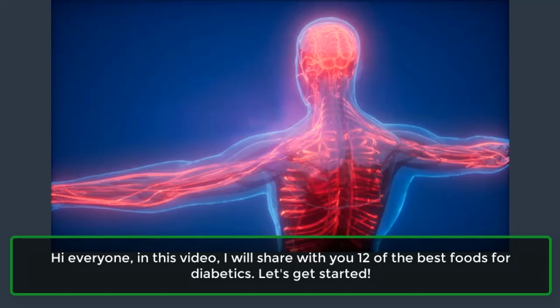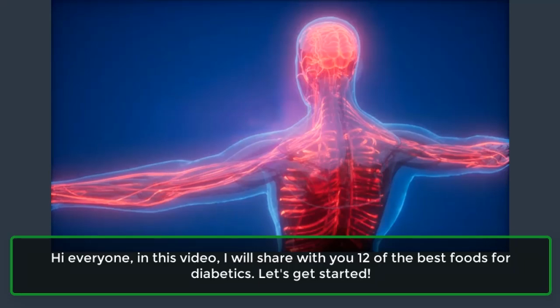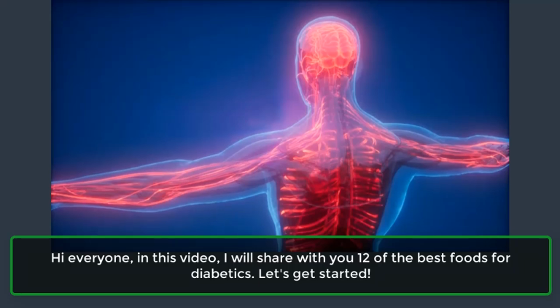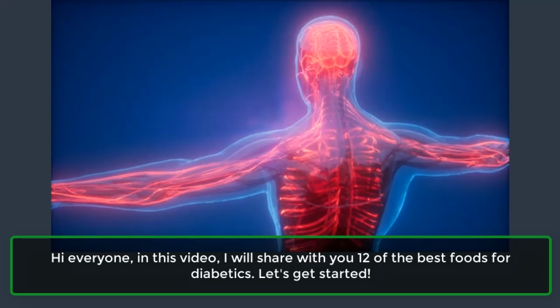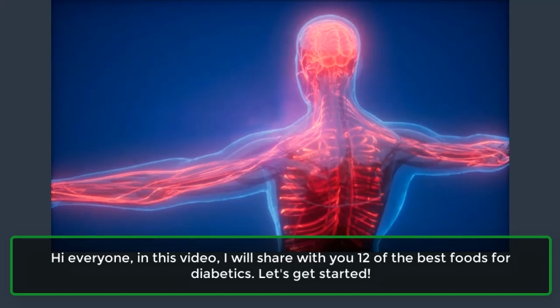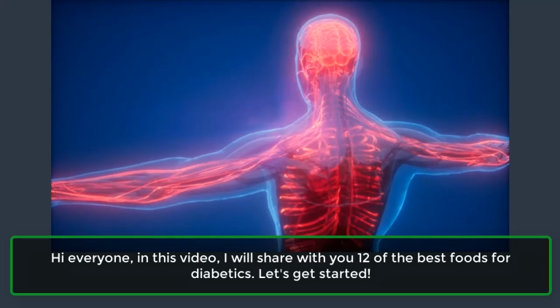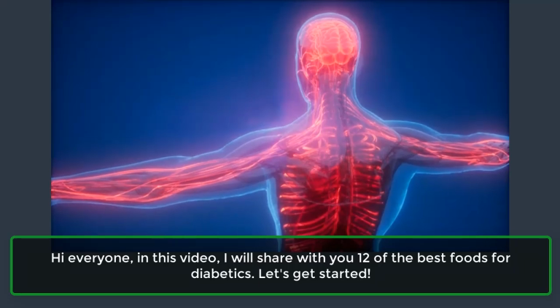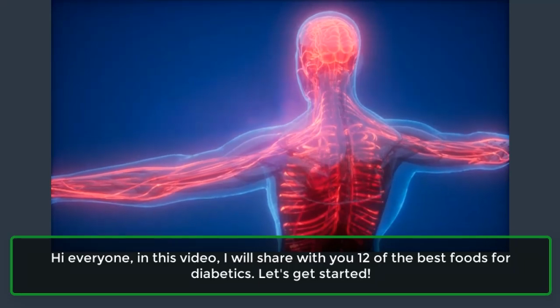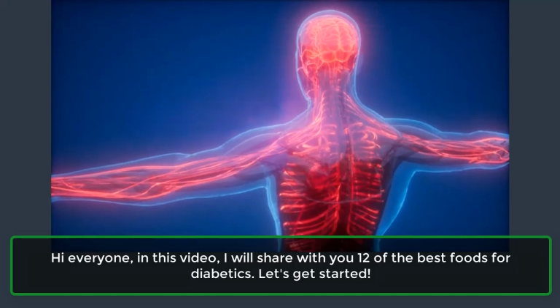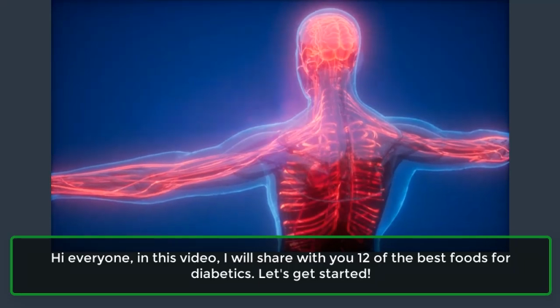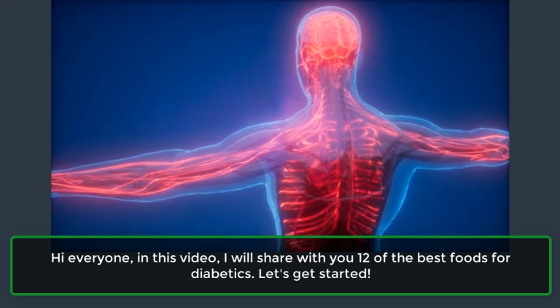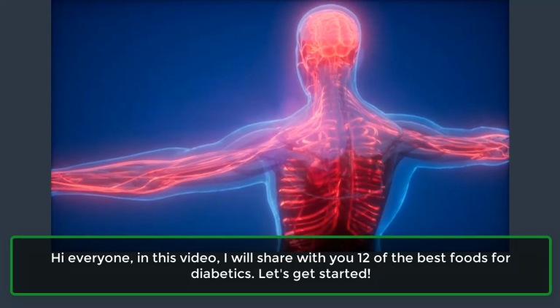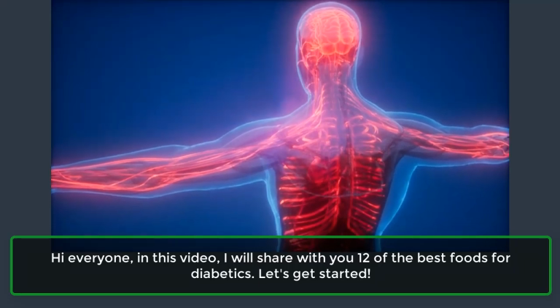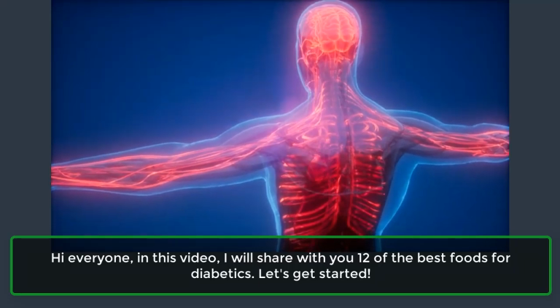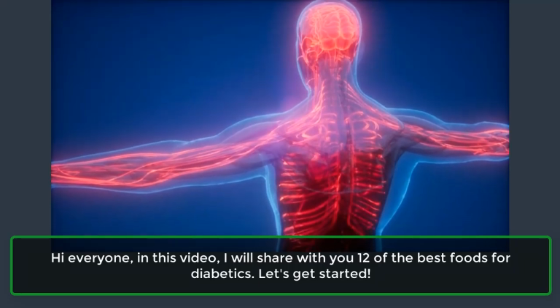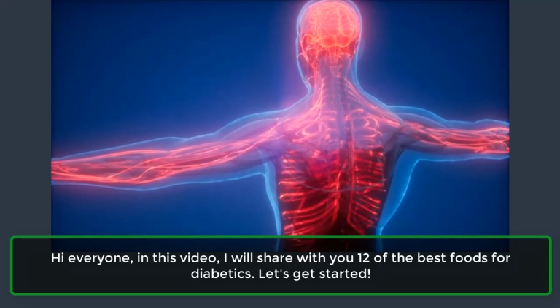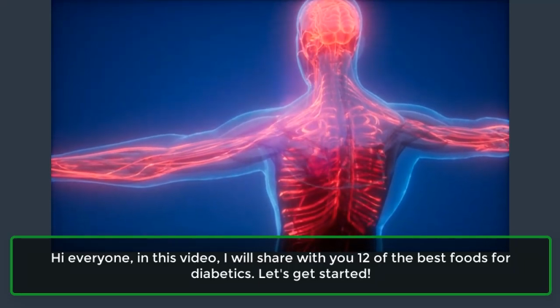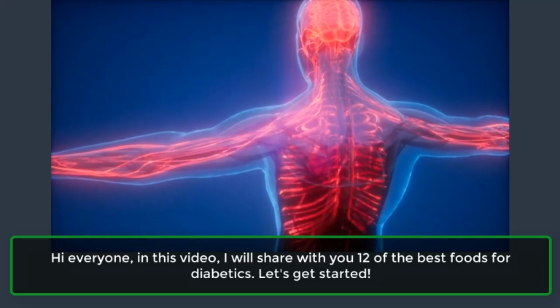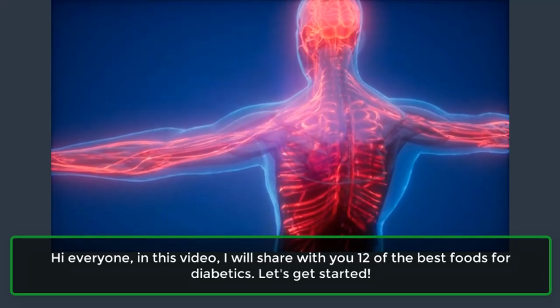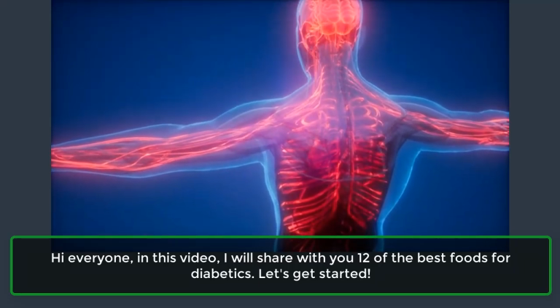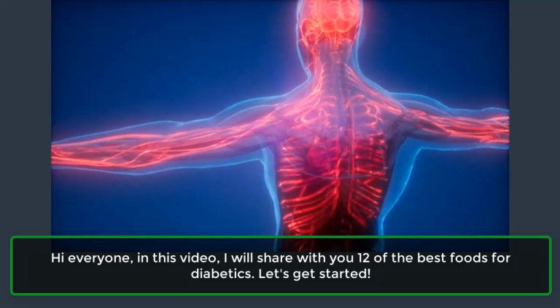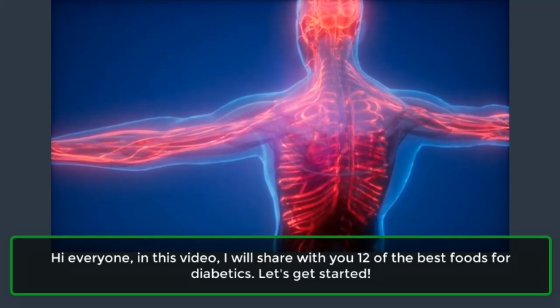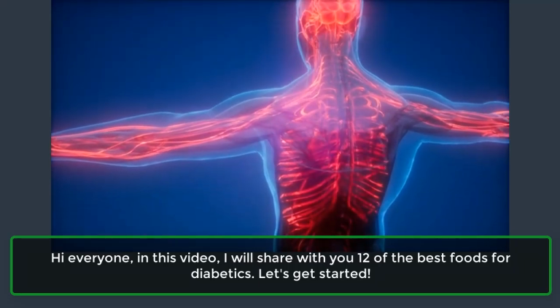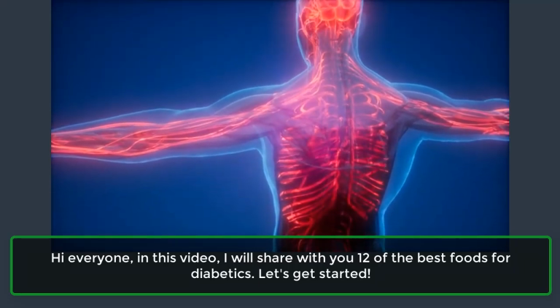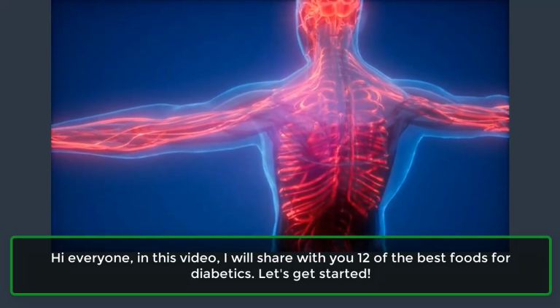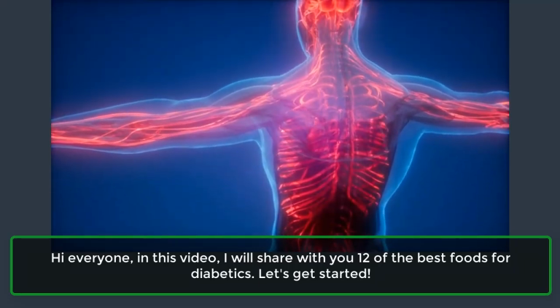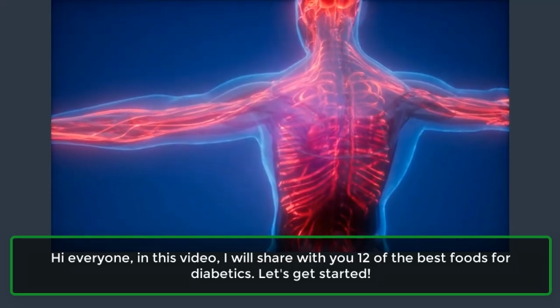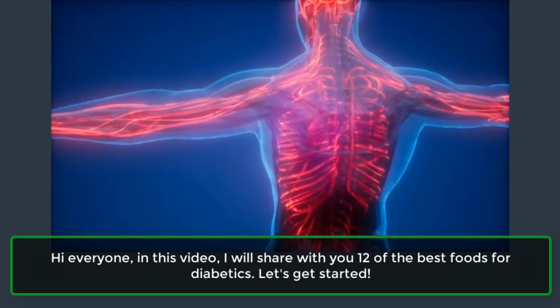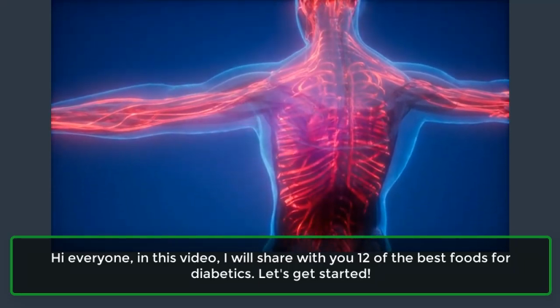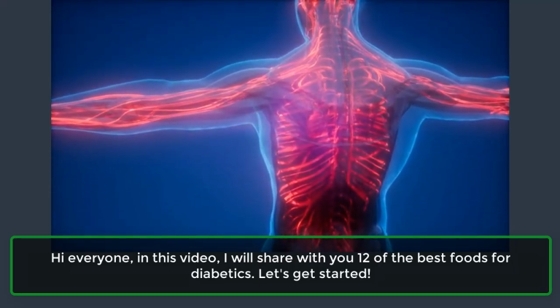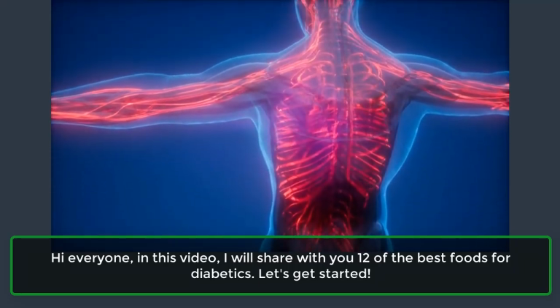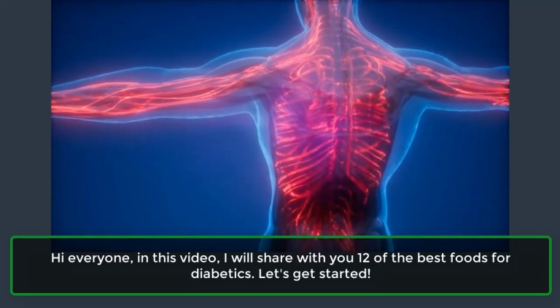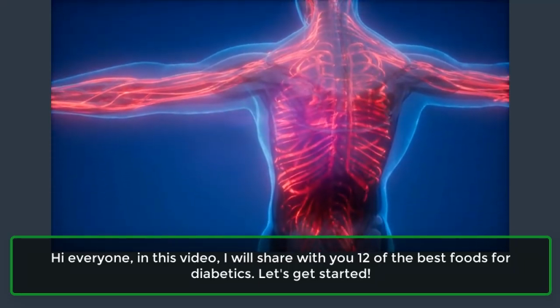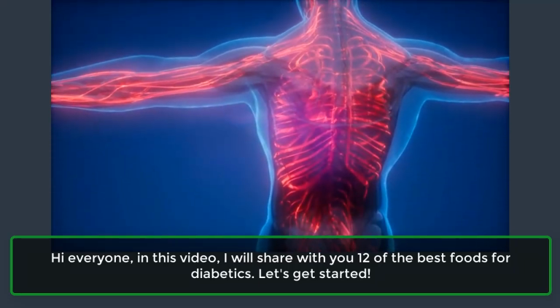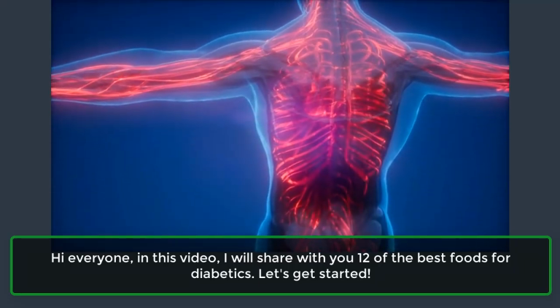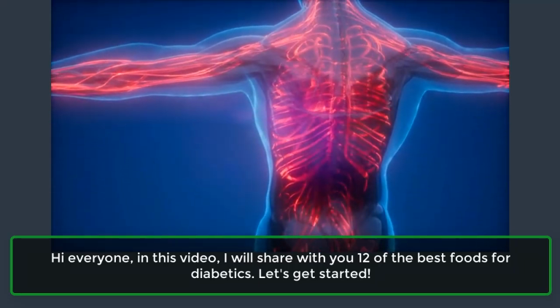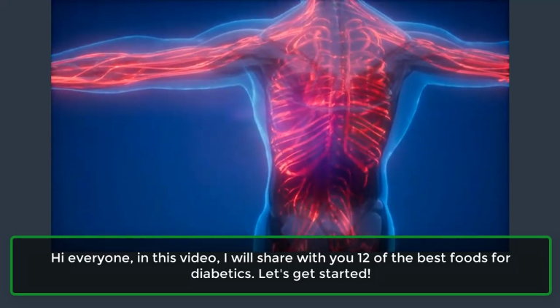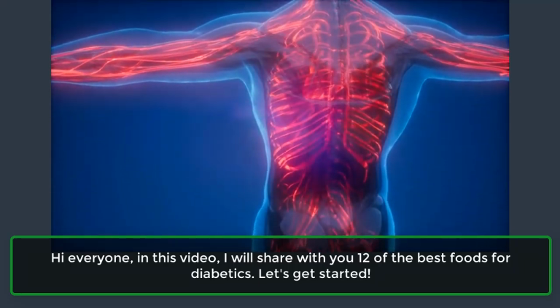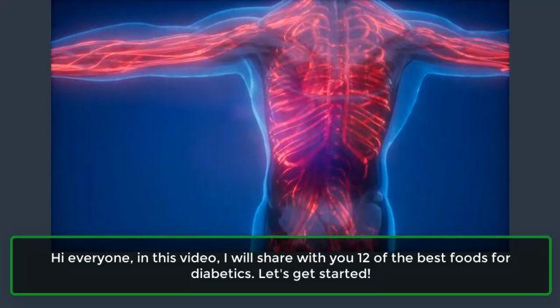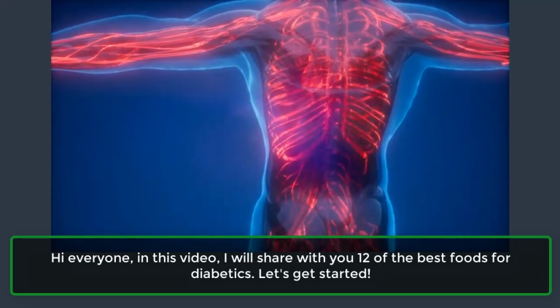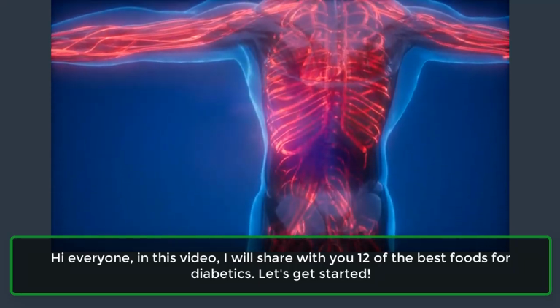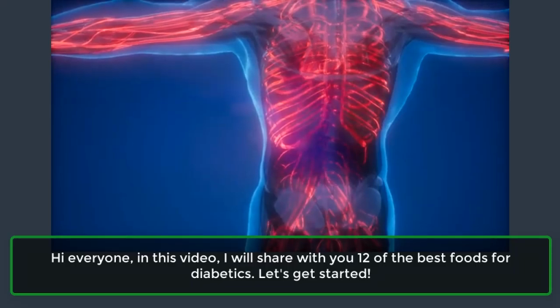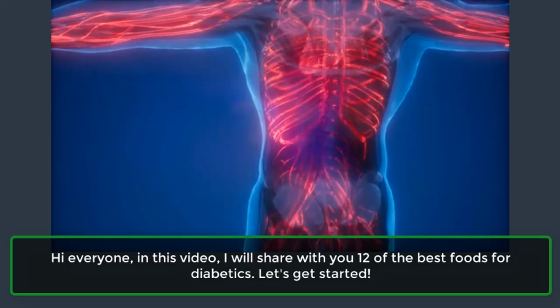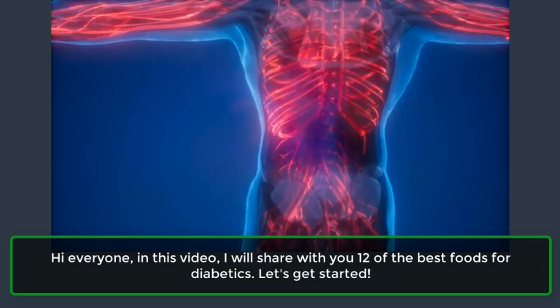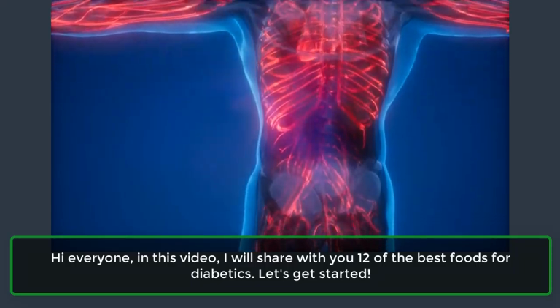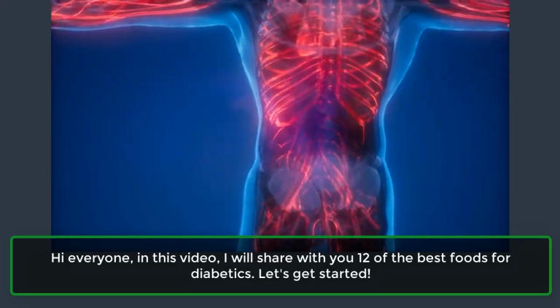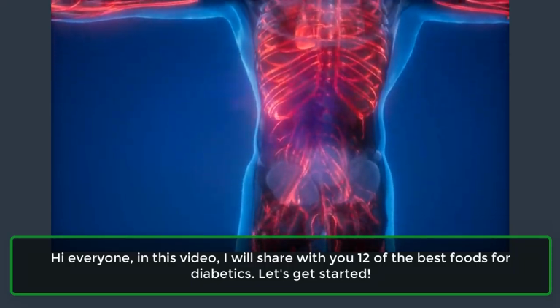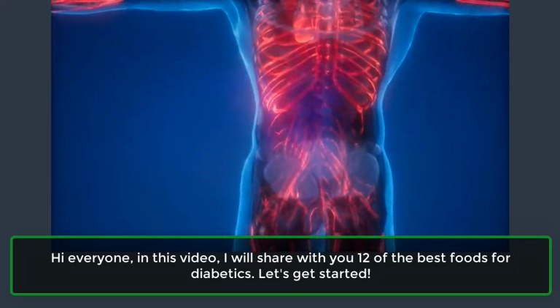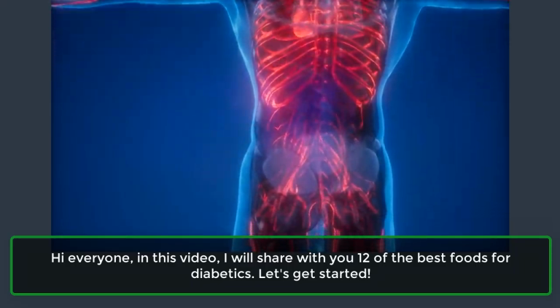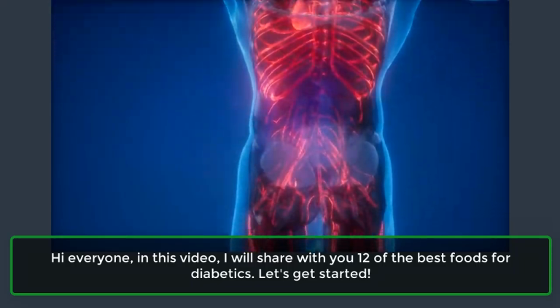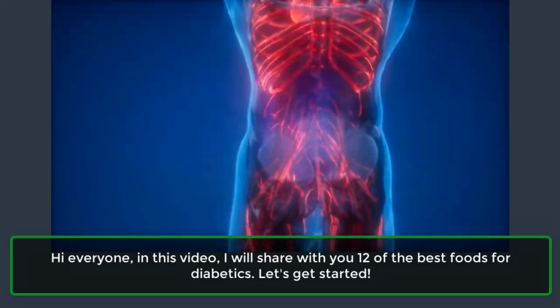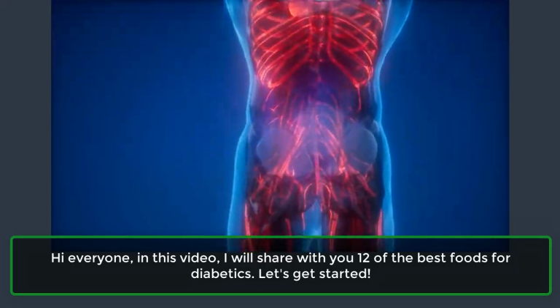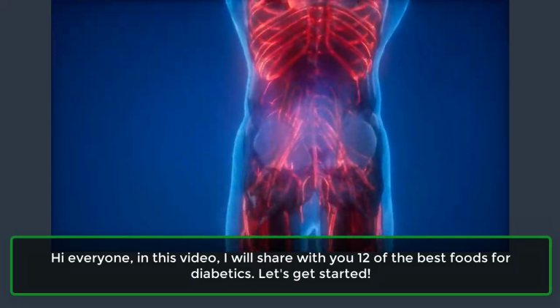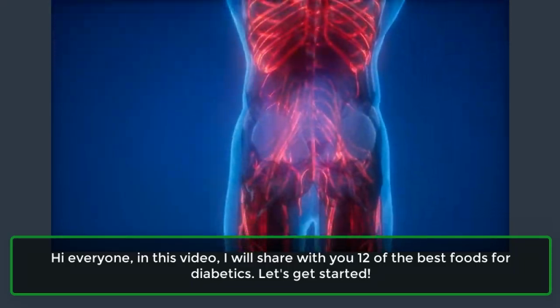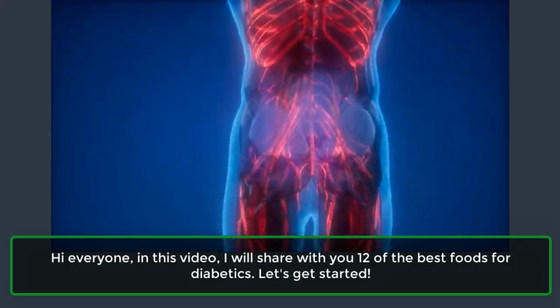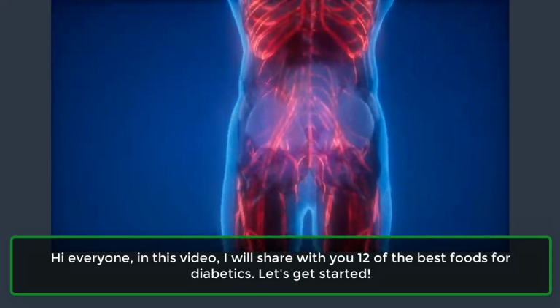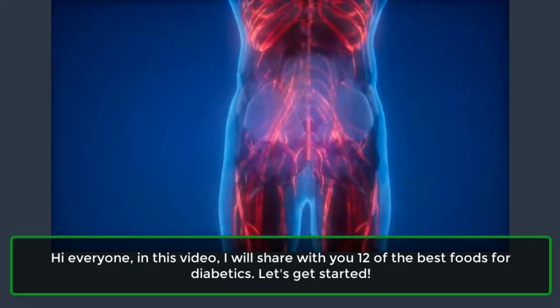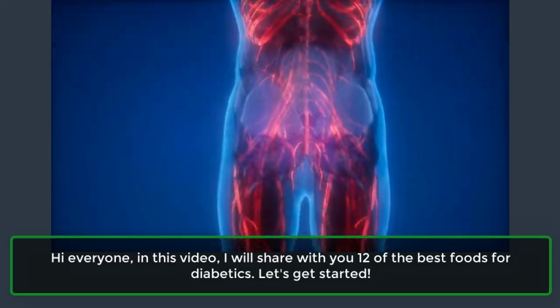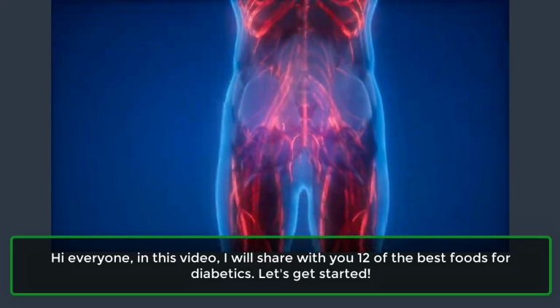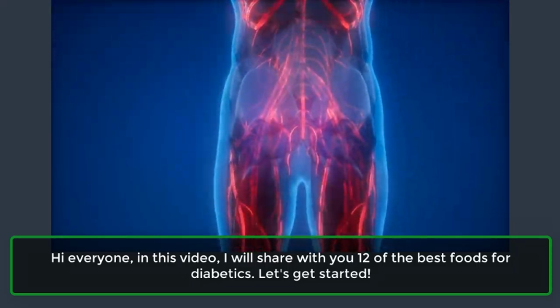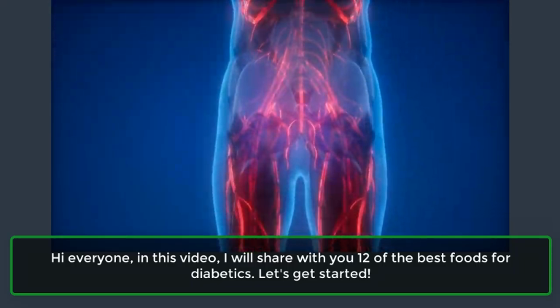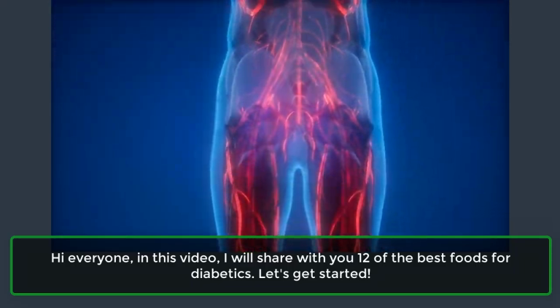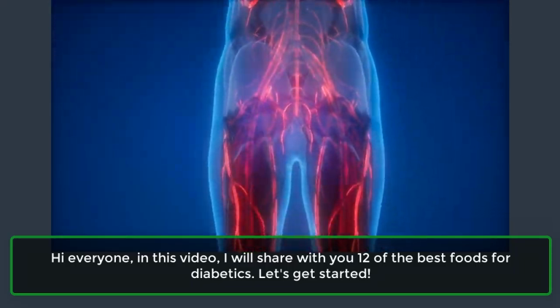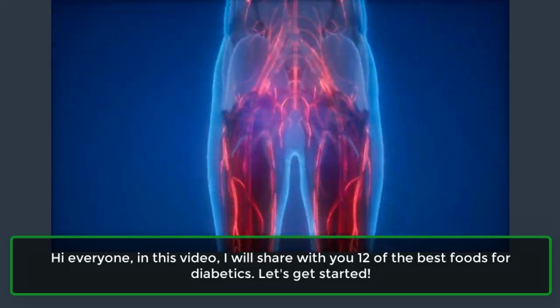Hi everyone. In this video, I will share with you 12 of the best foods for diabetics. Let's get started.